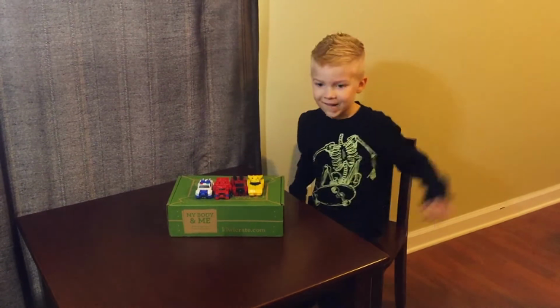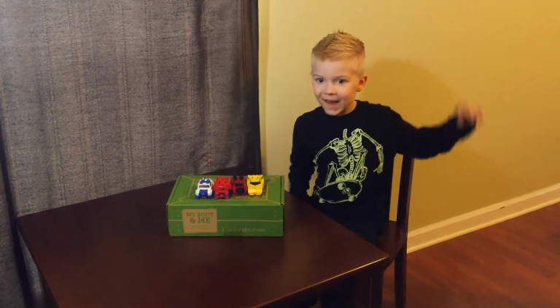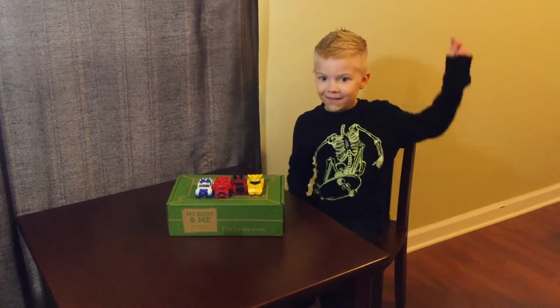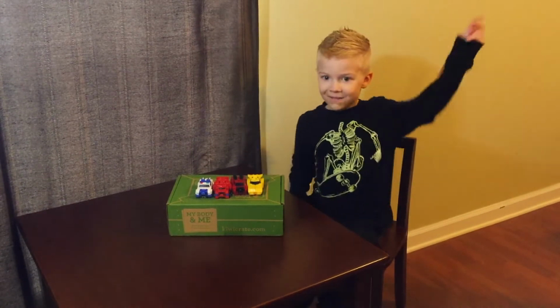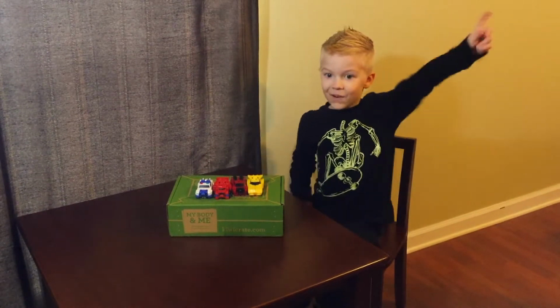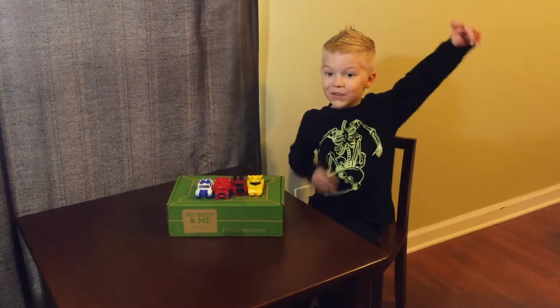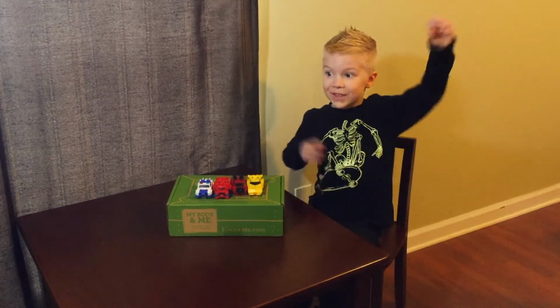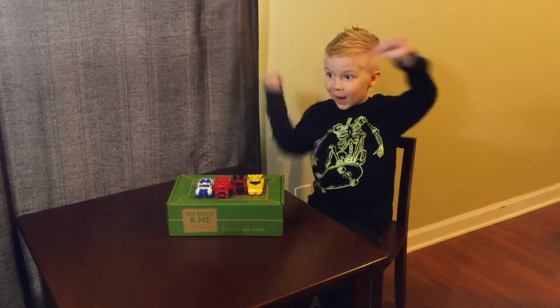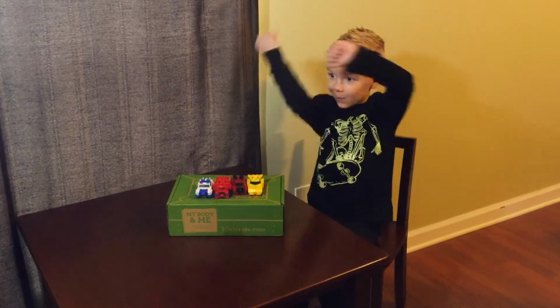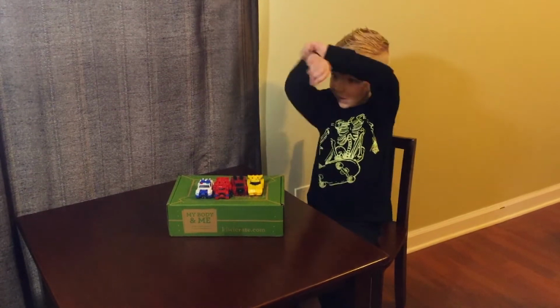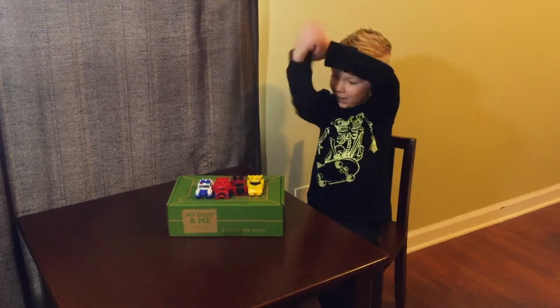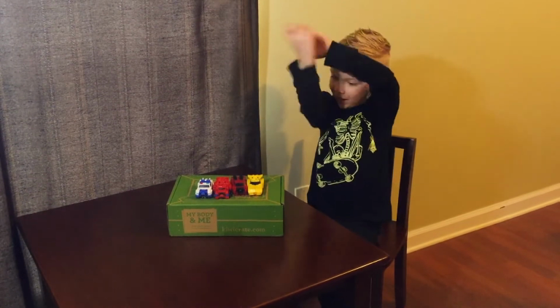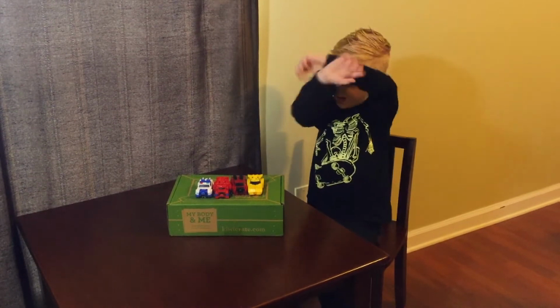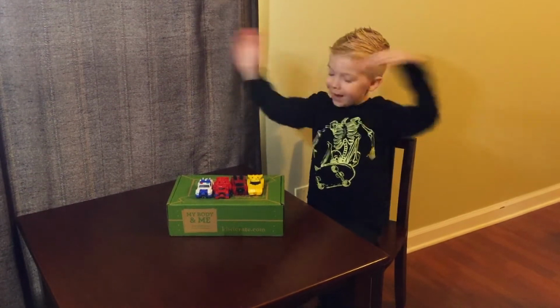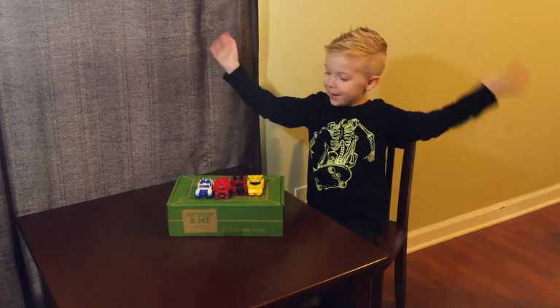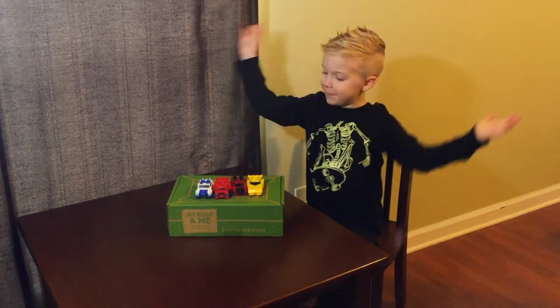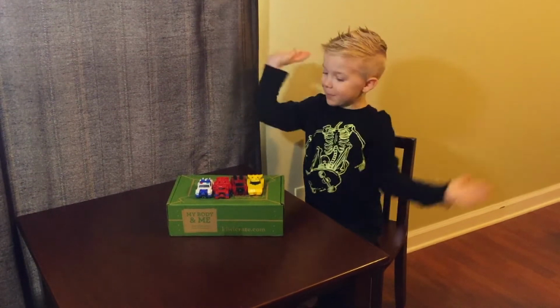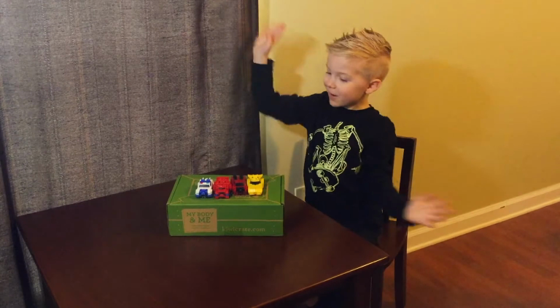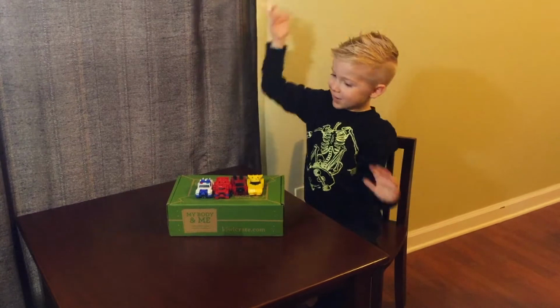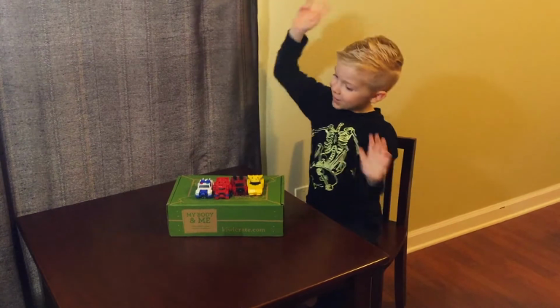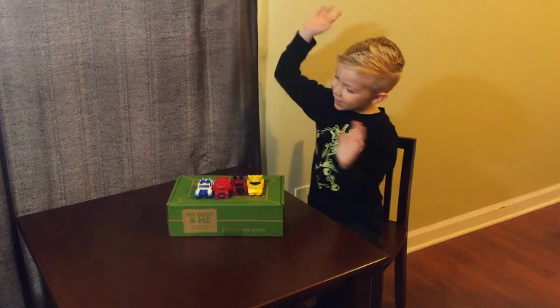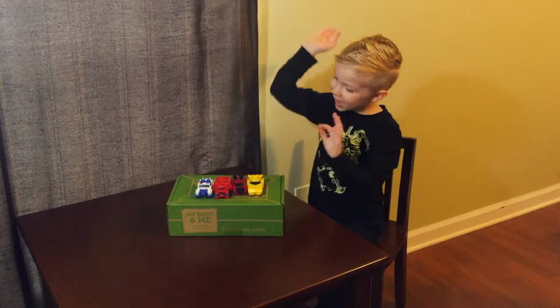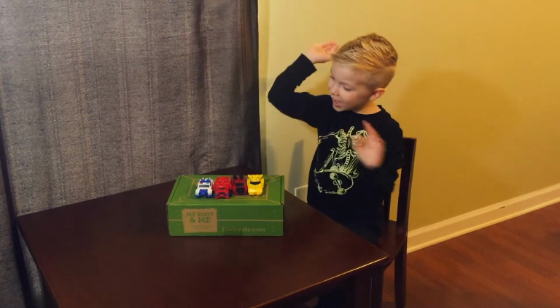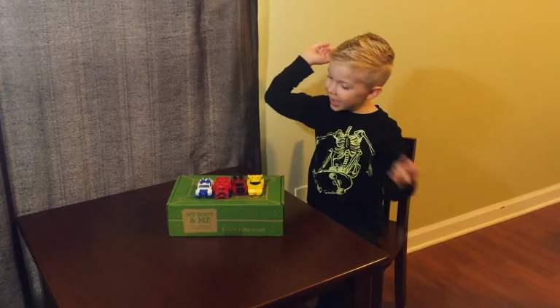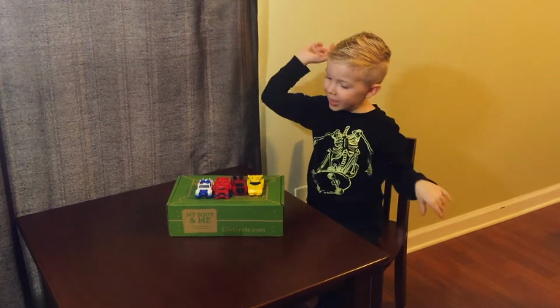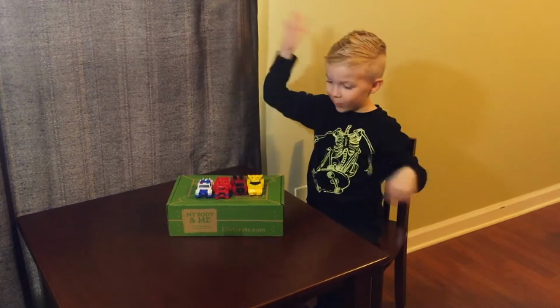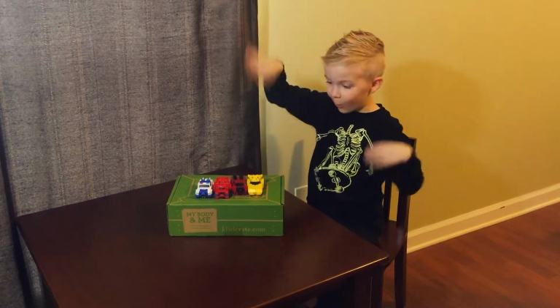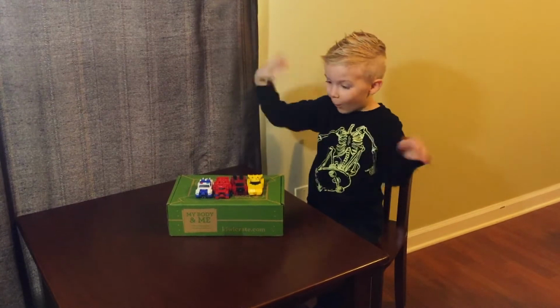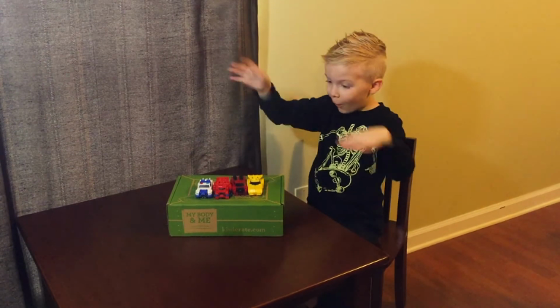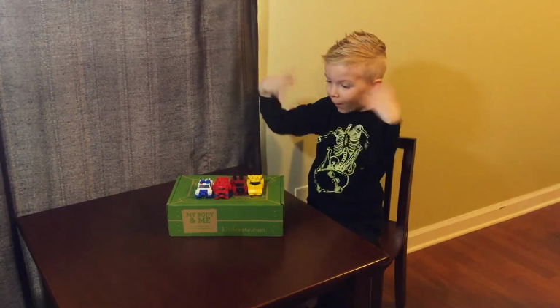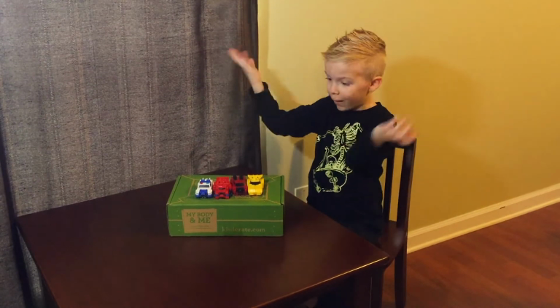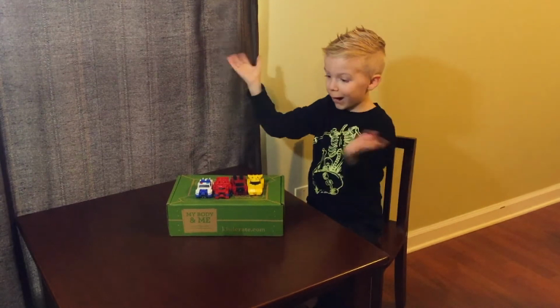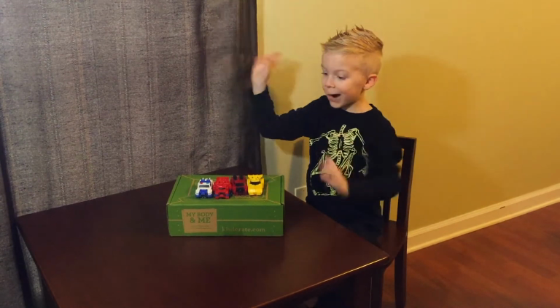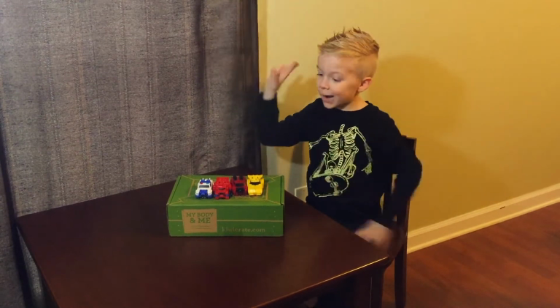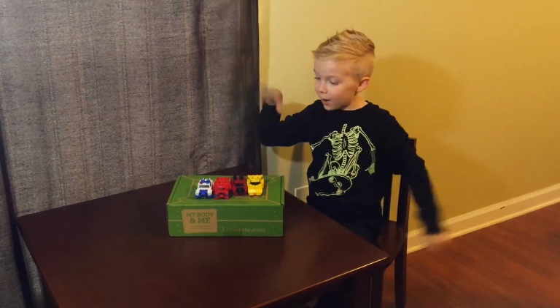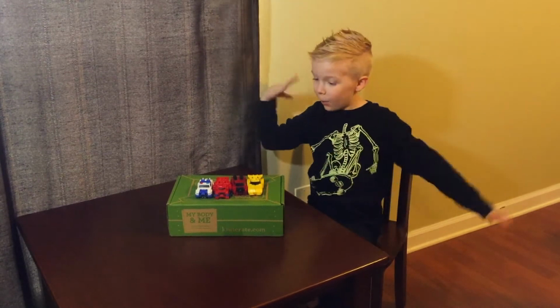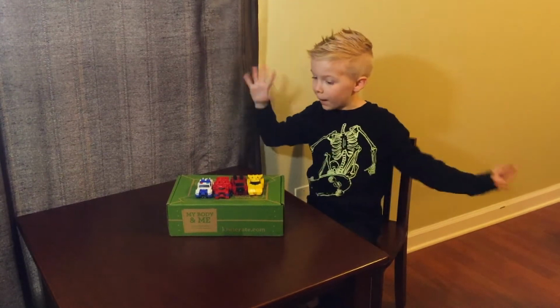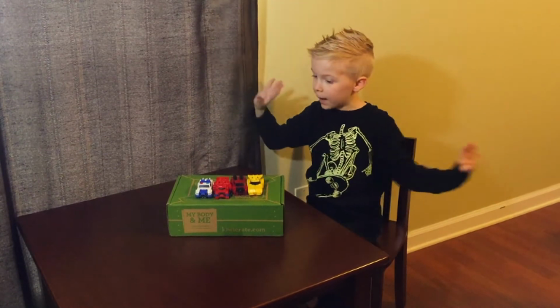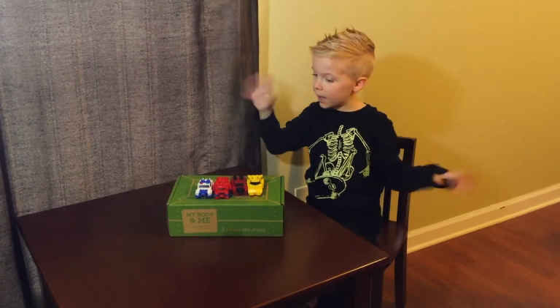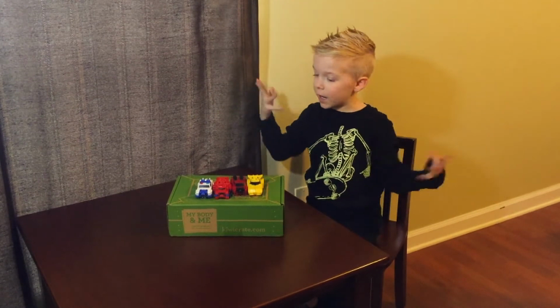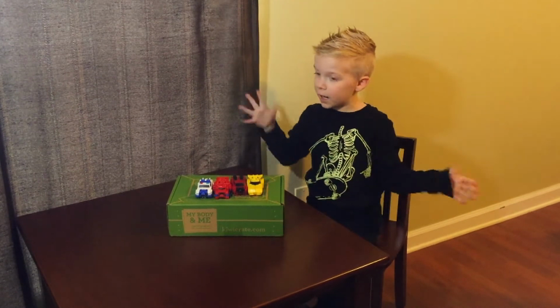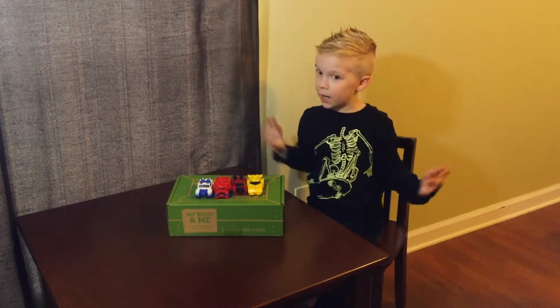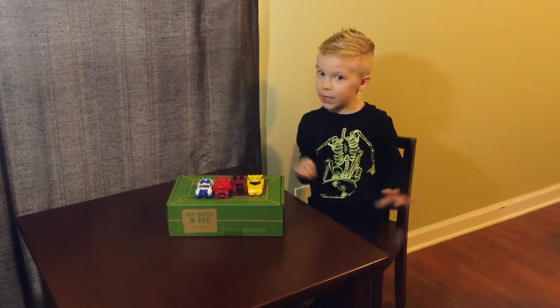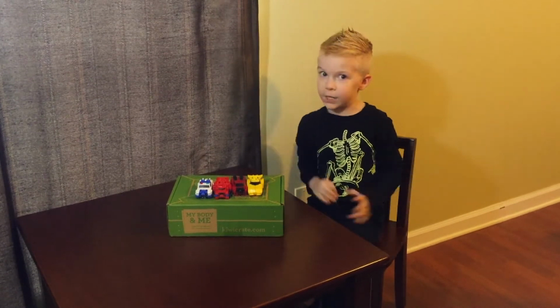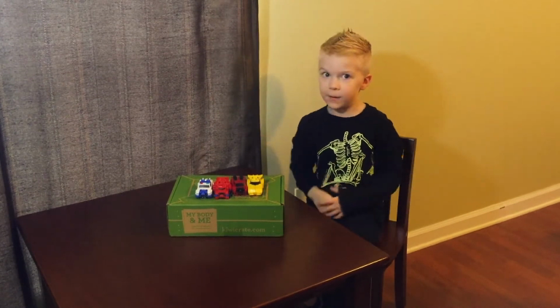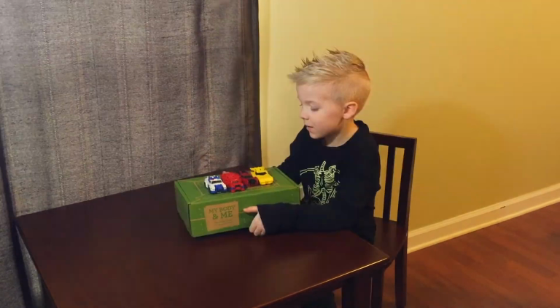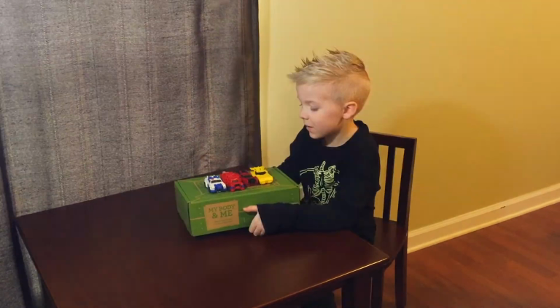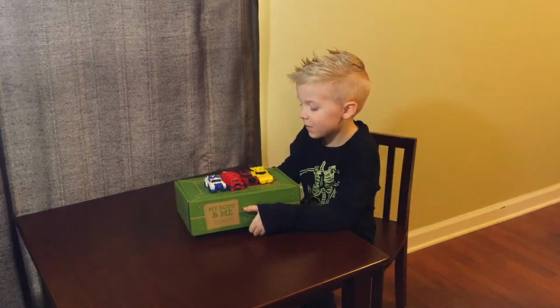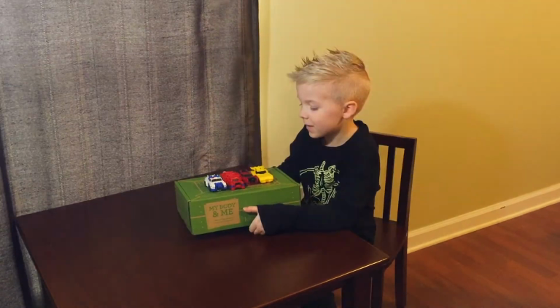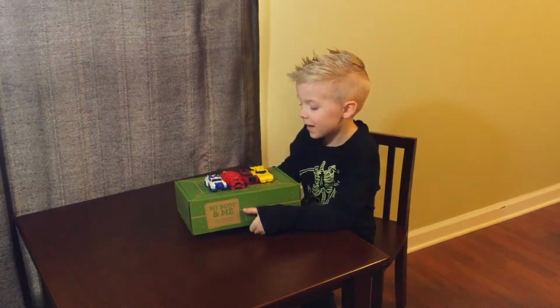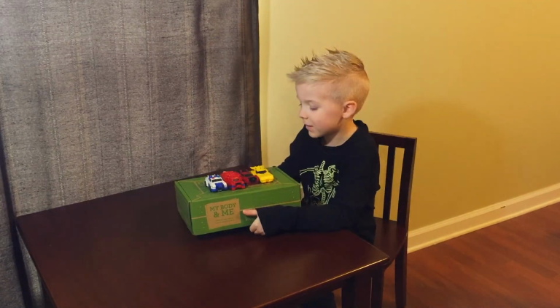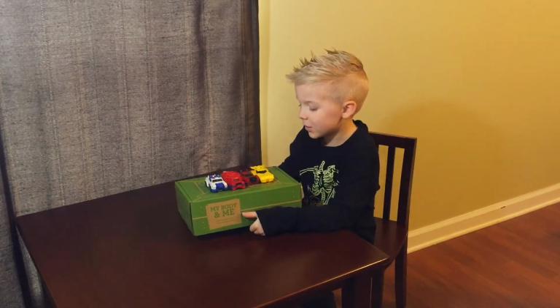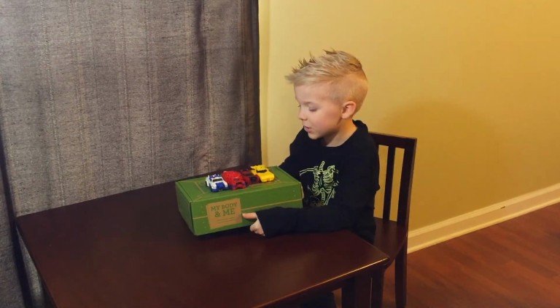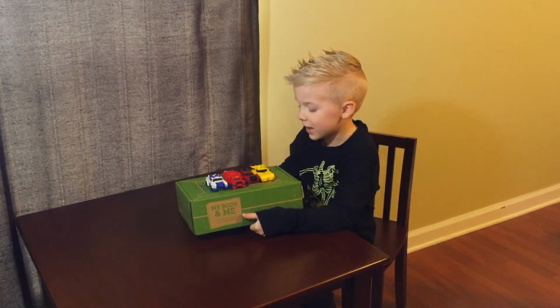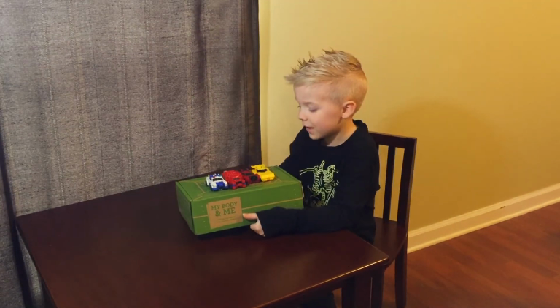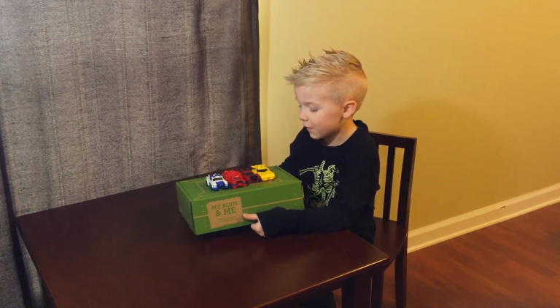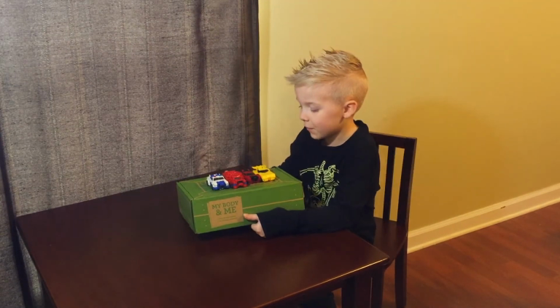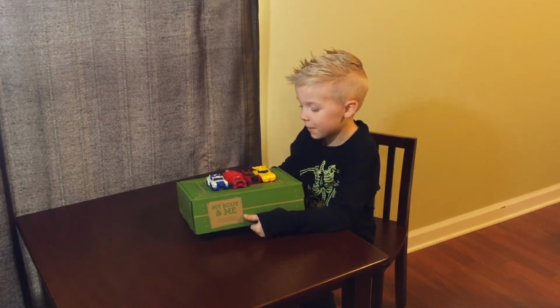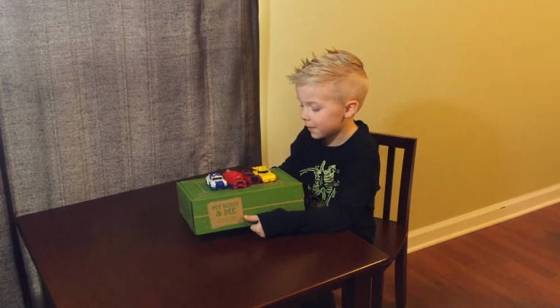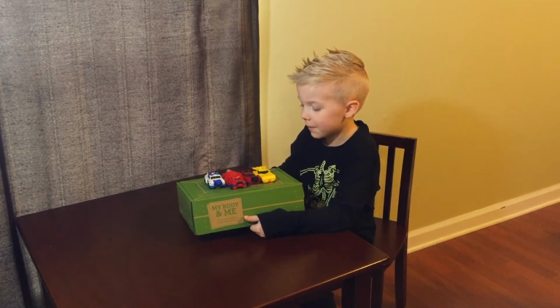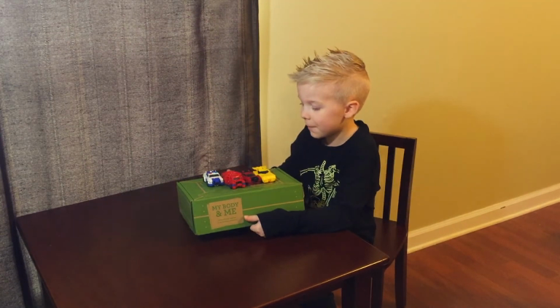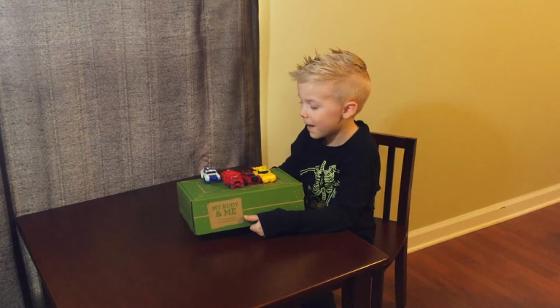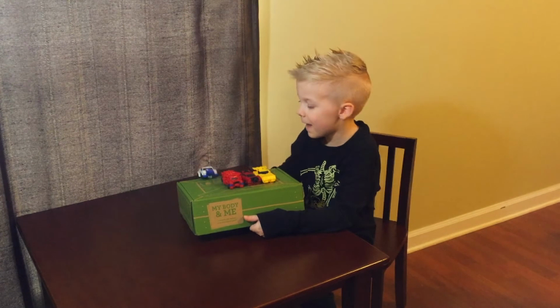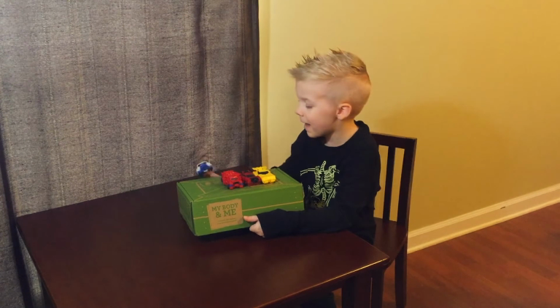Okay folks, now we are going to unbox it. Don't let the Transformers fall.